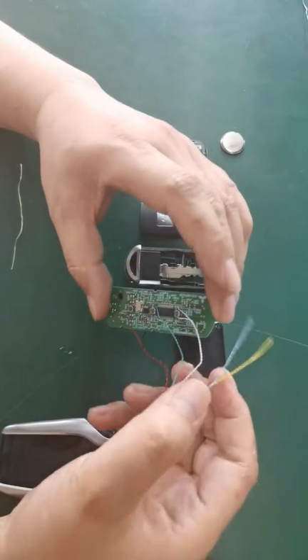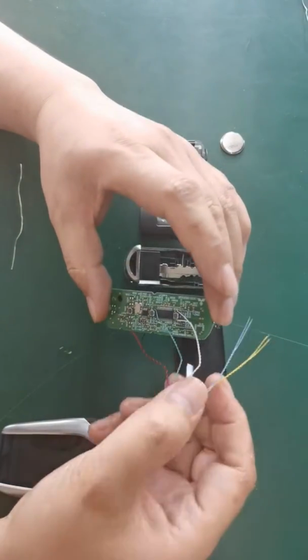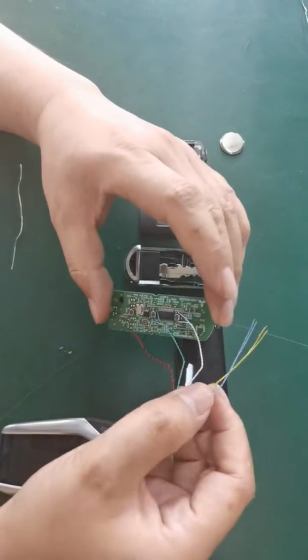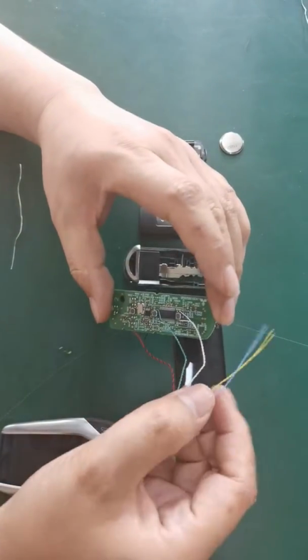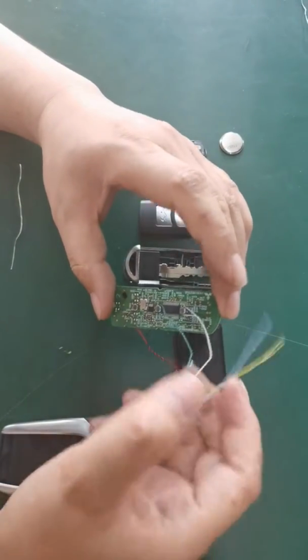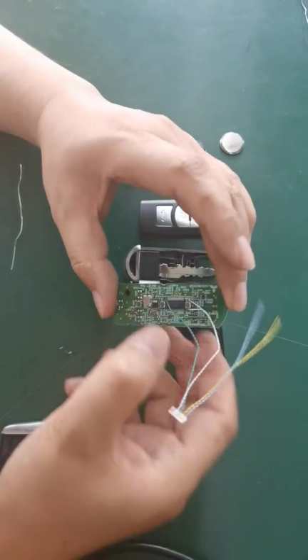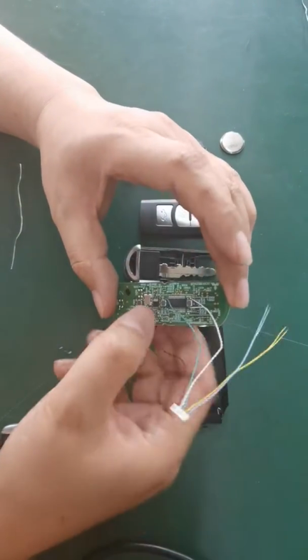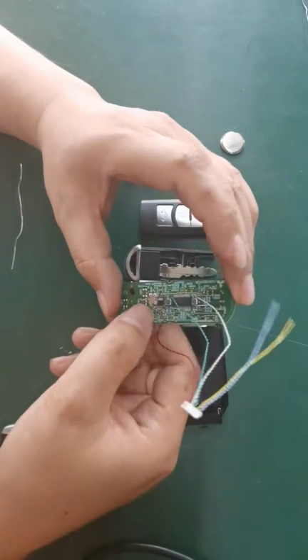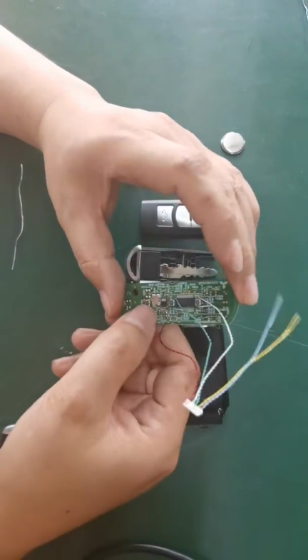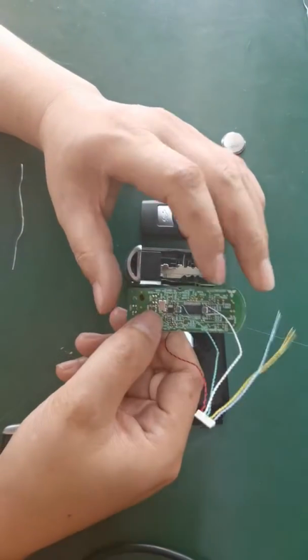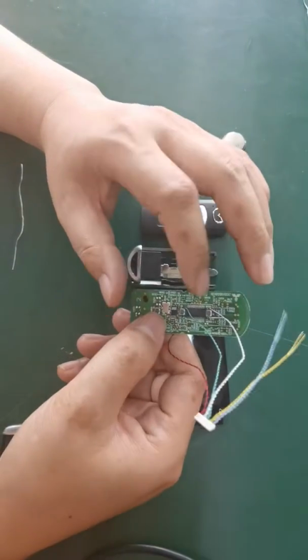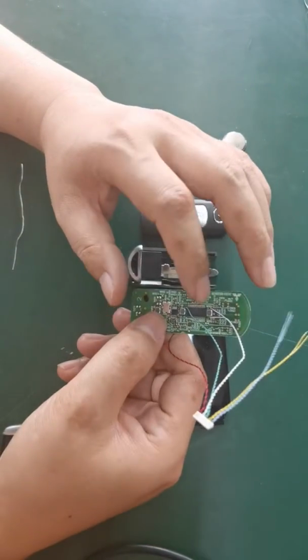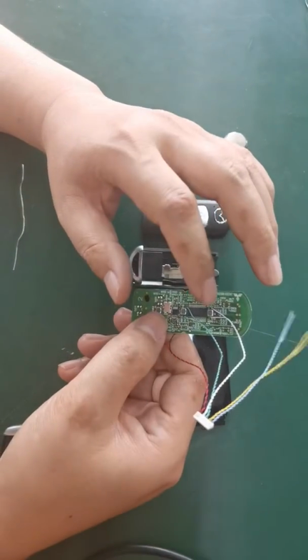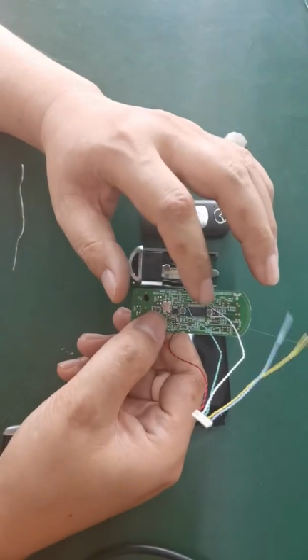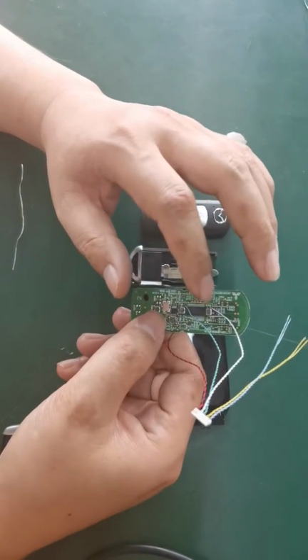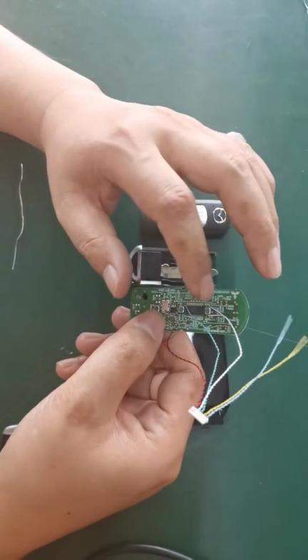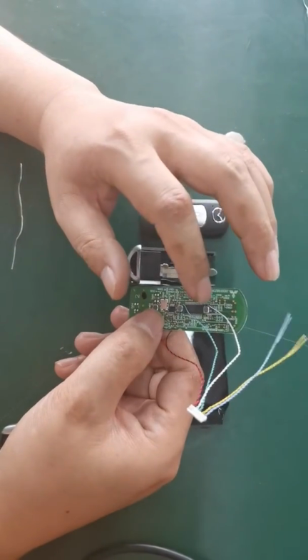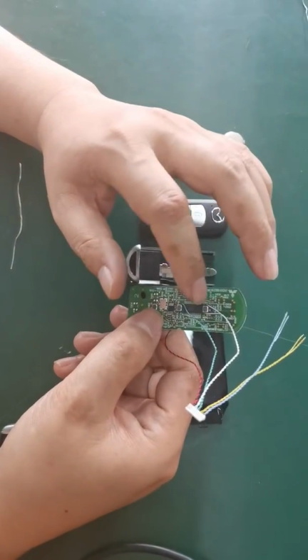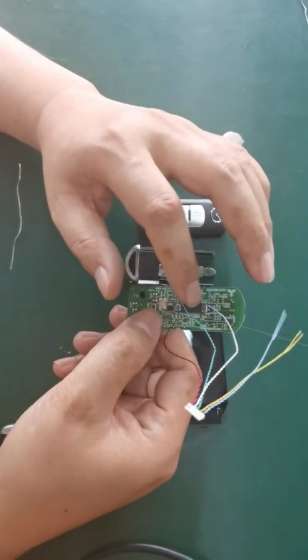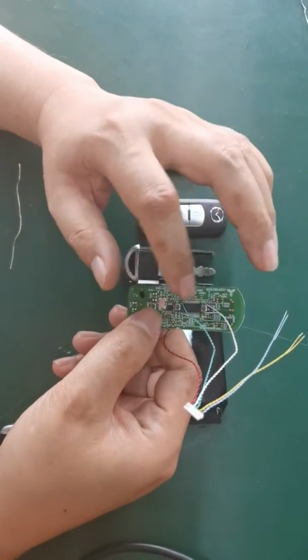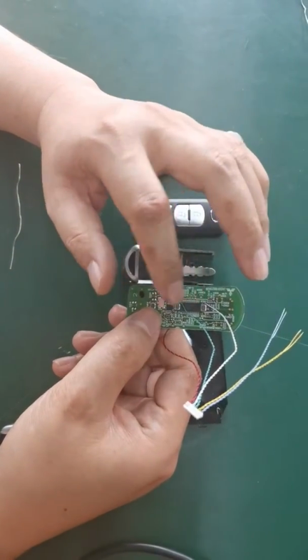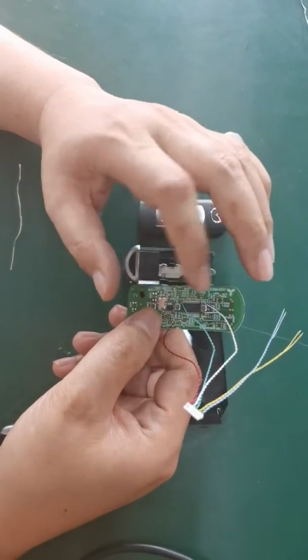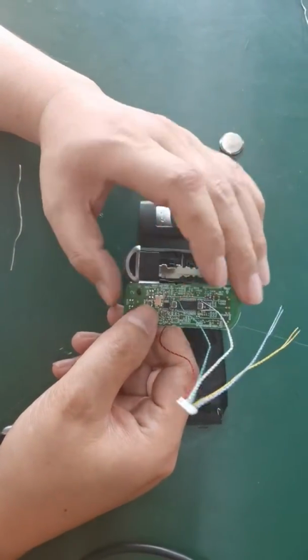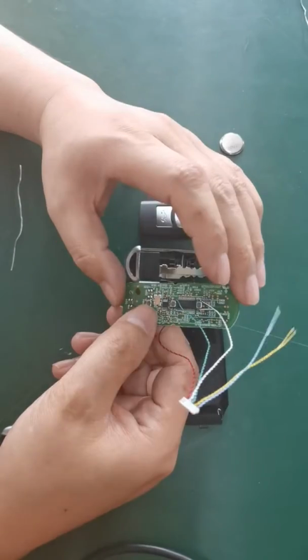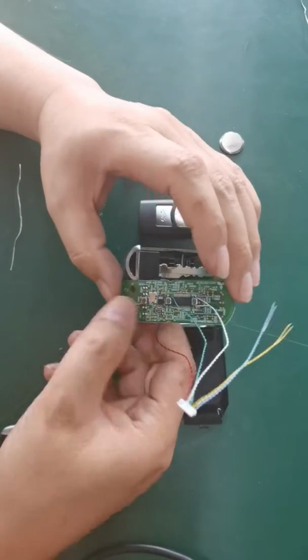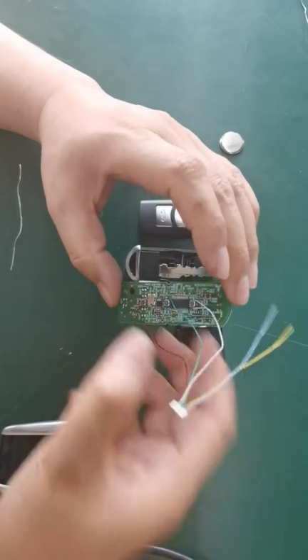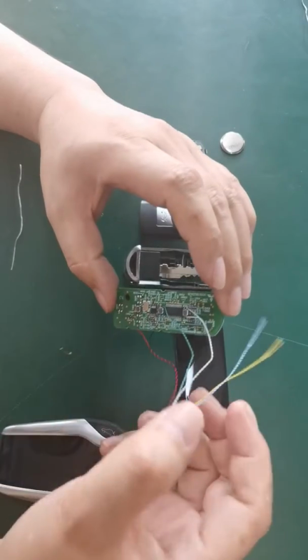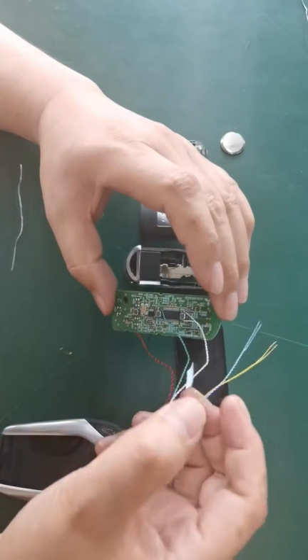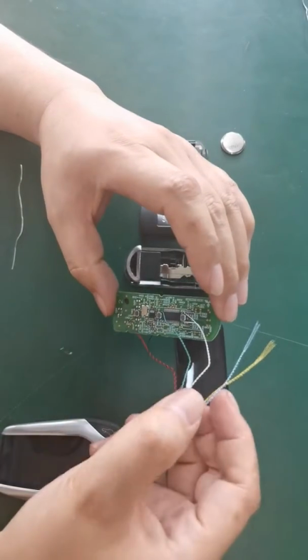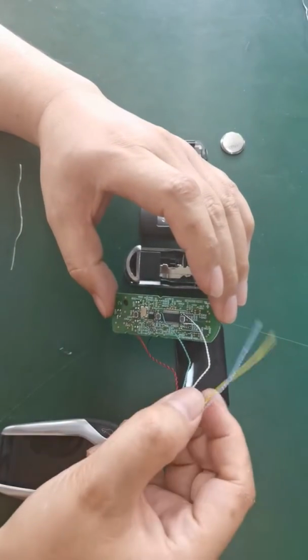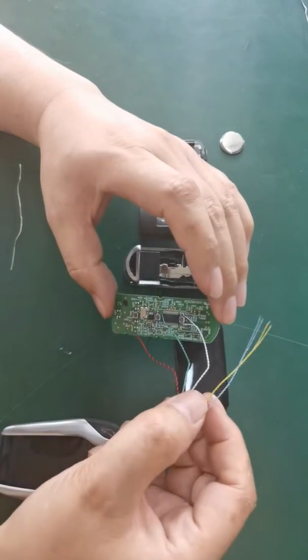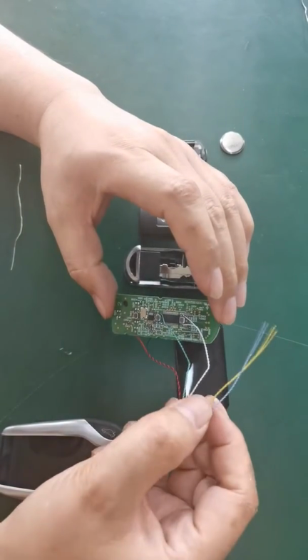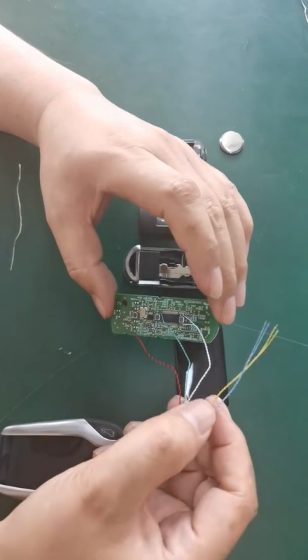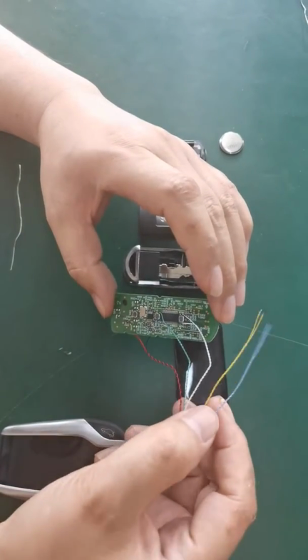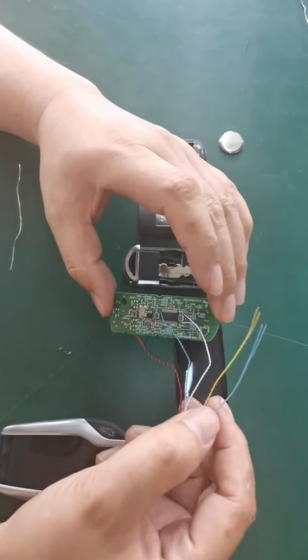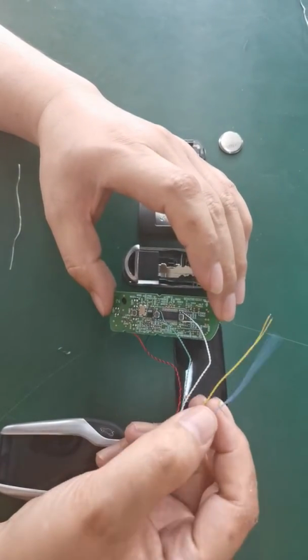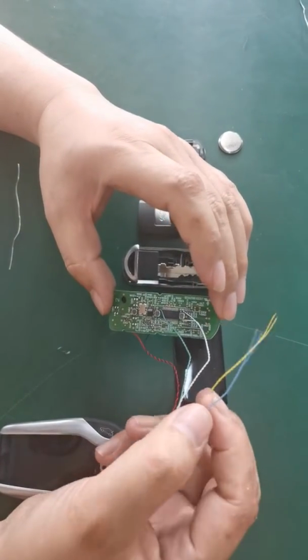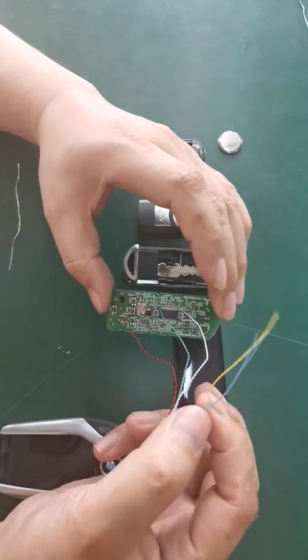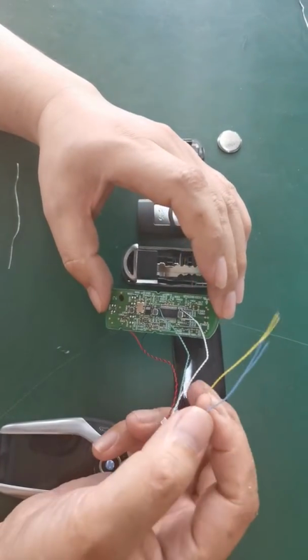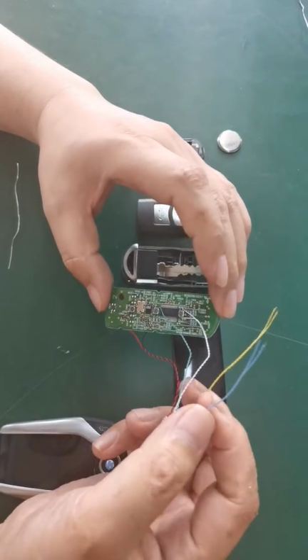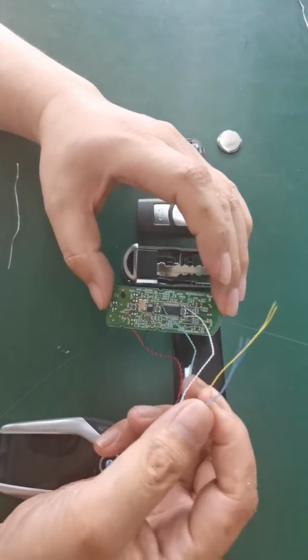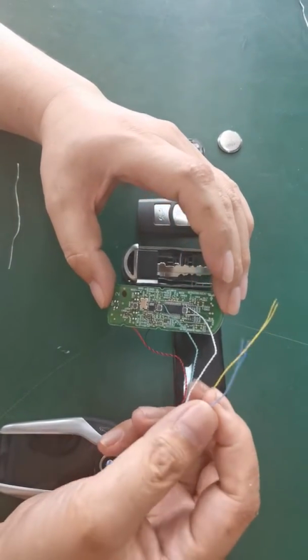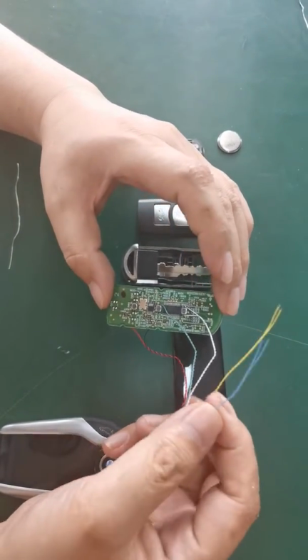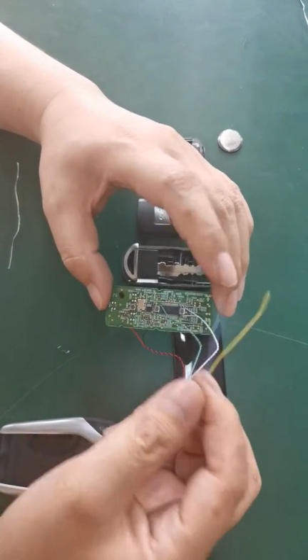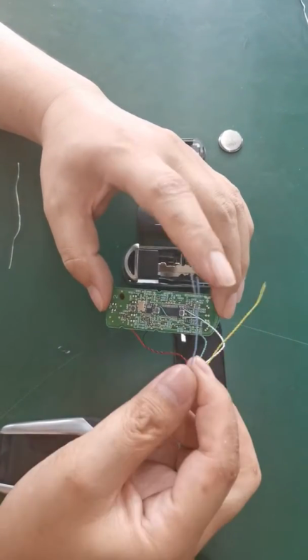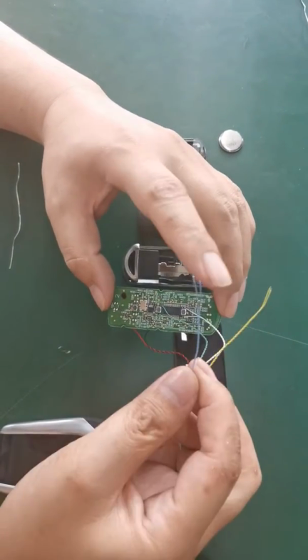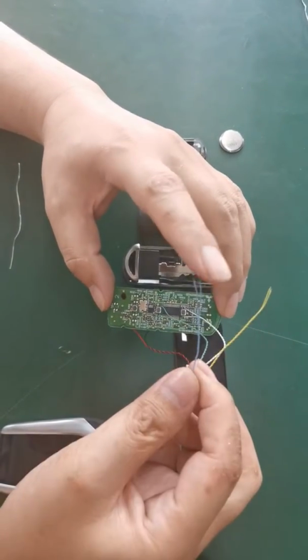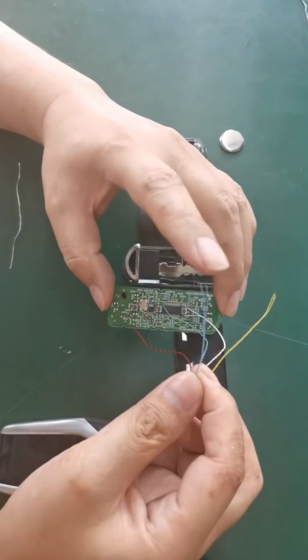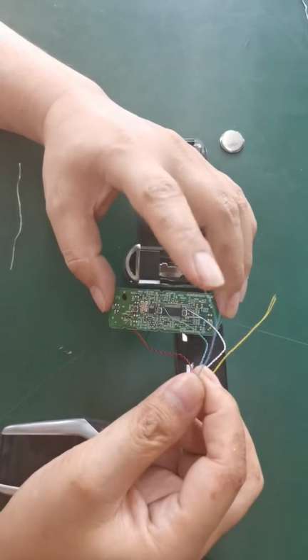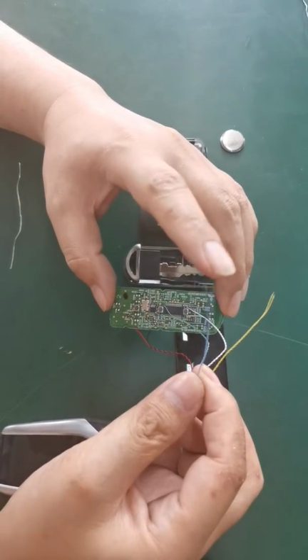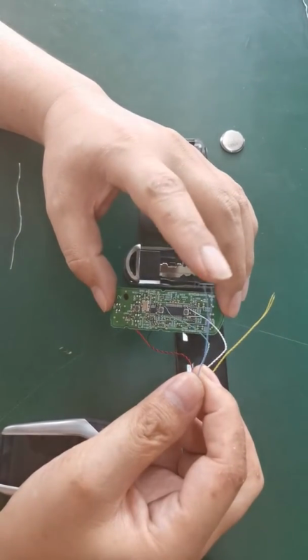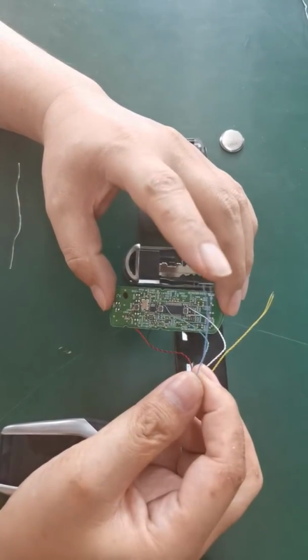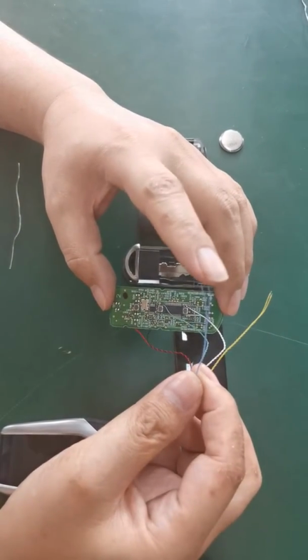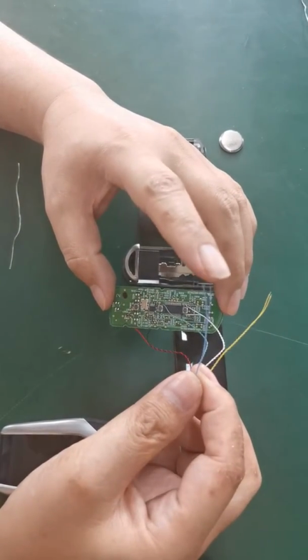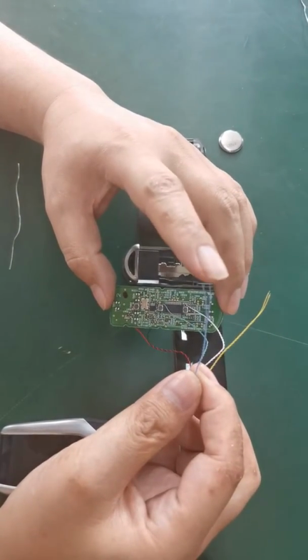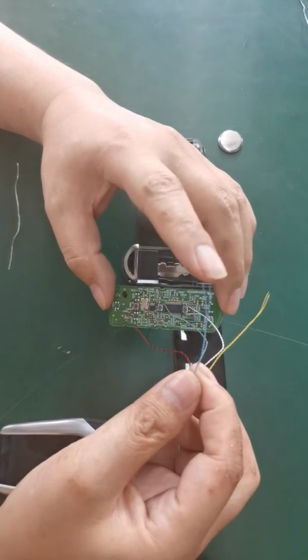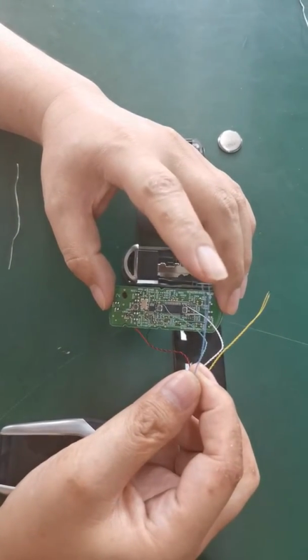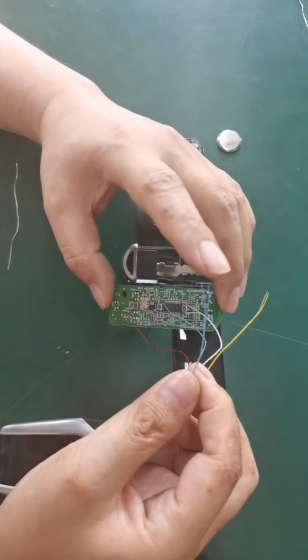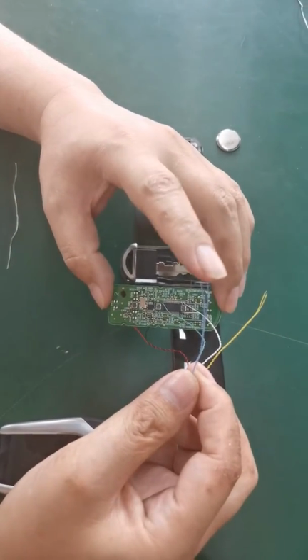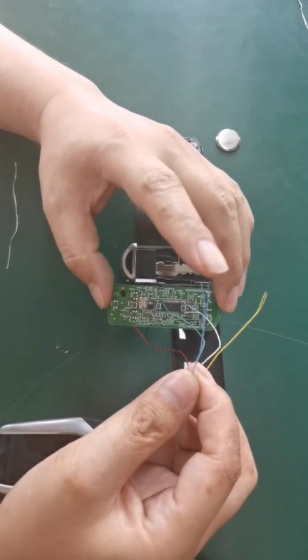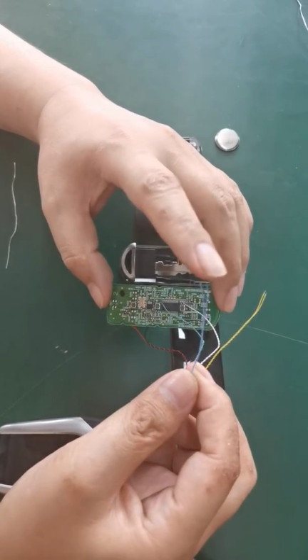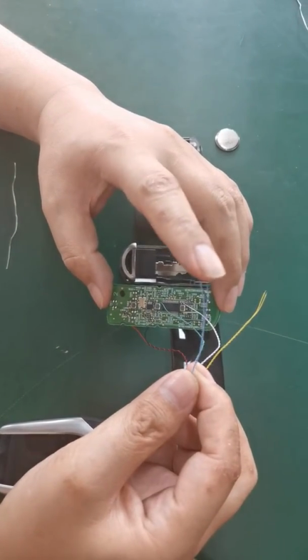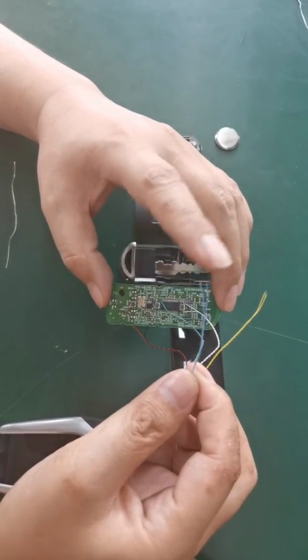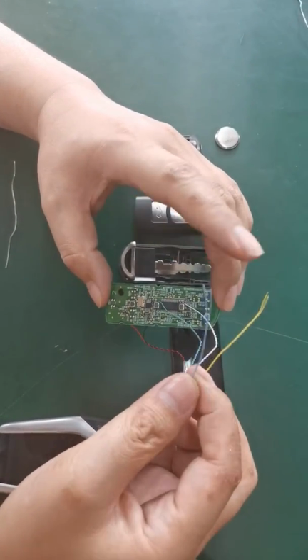We have soldered it and then I'll show you the last one — the release the trunk.